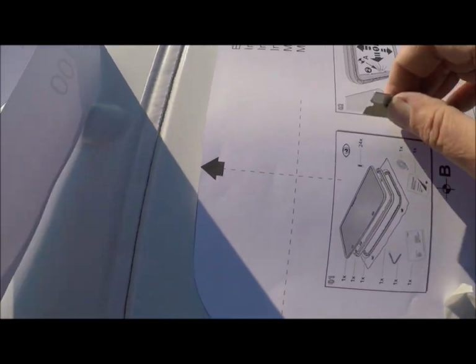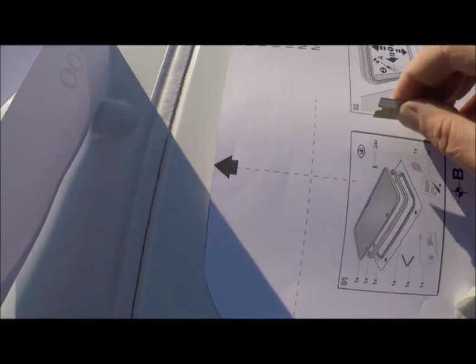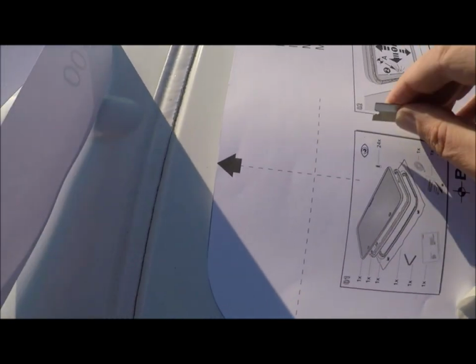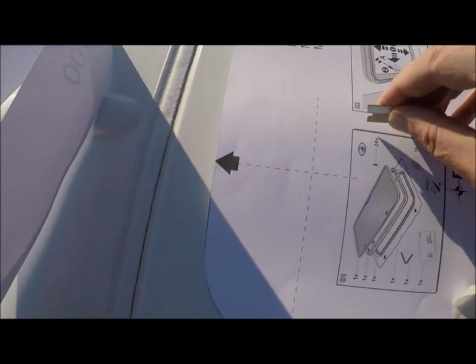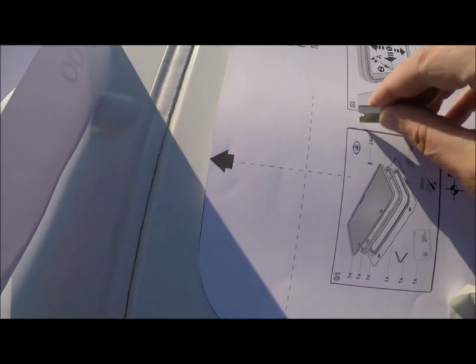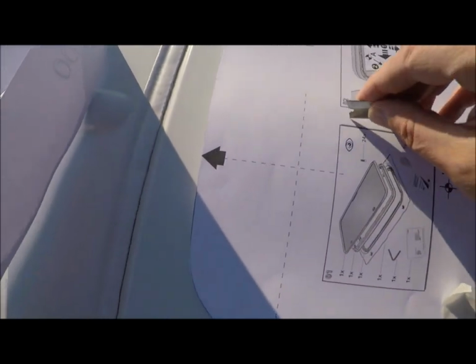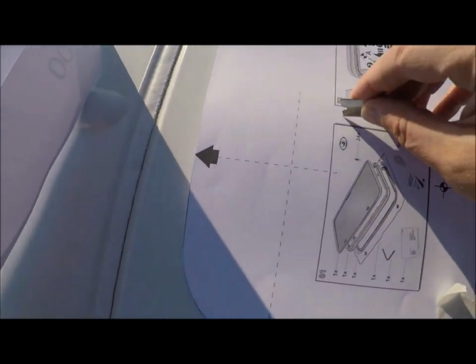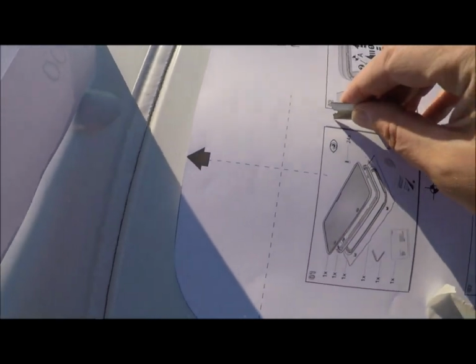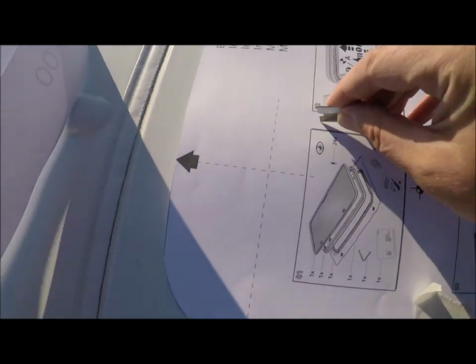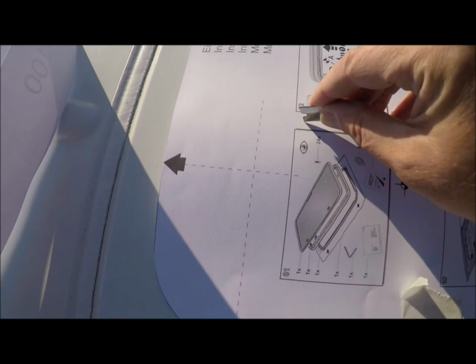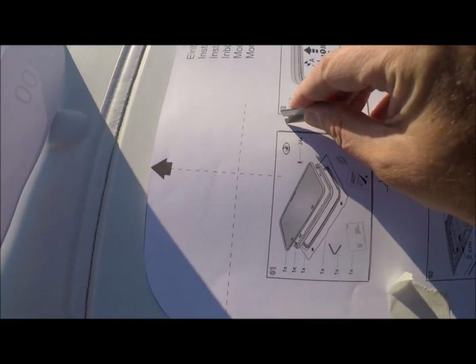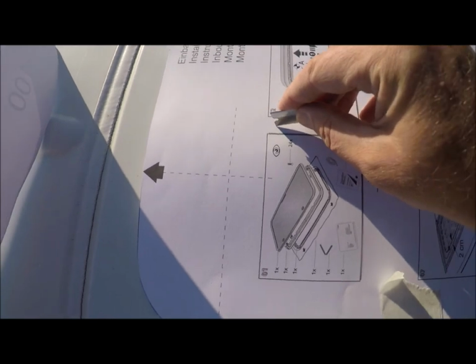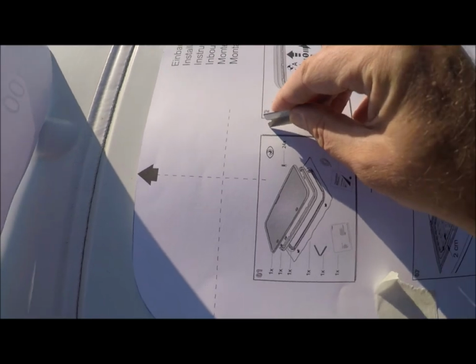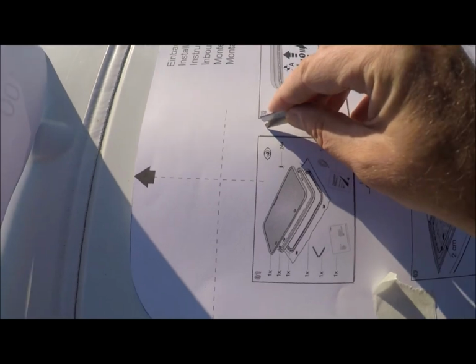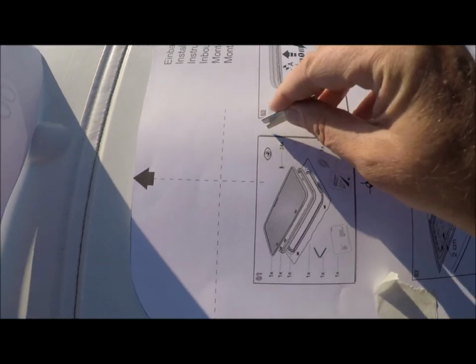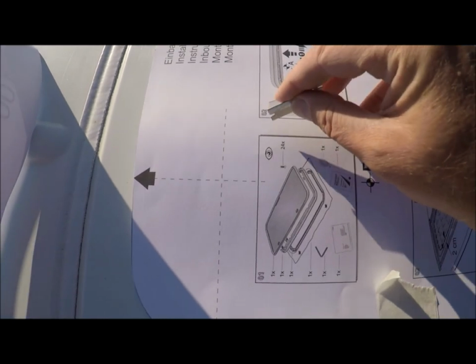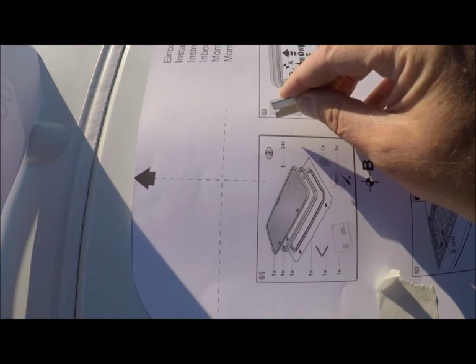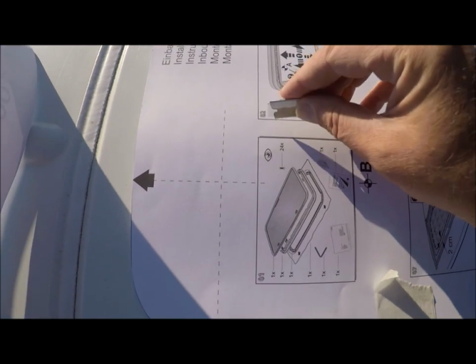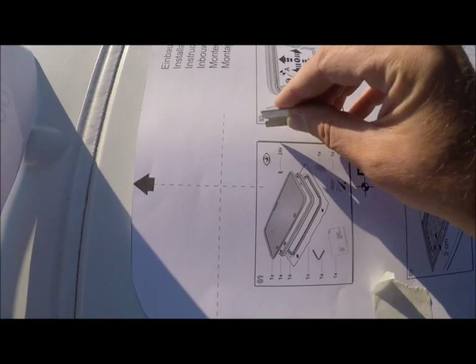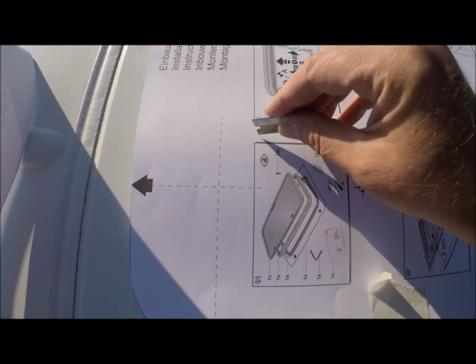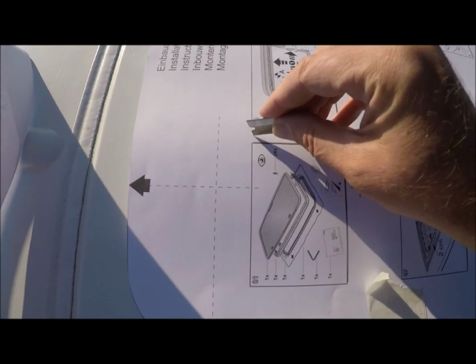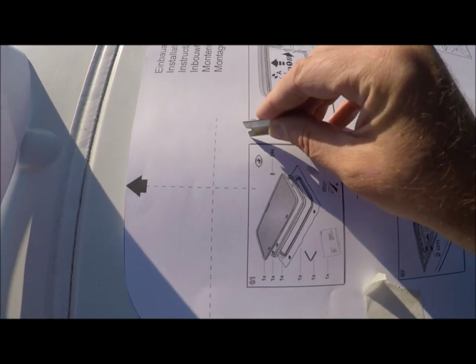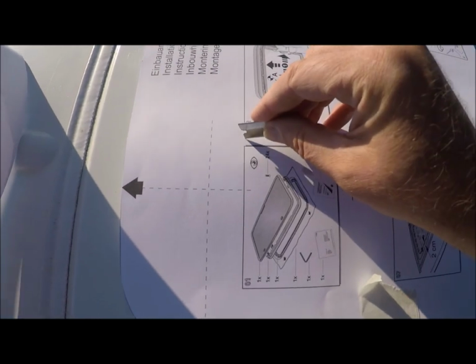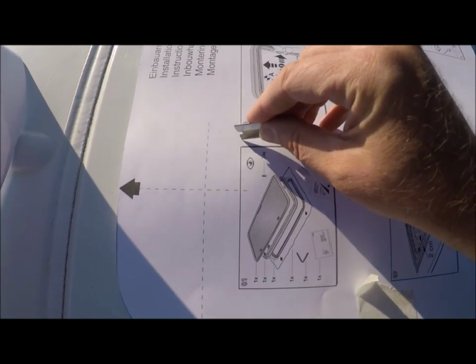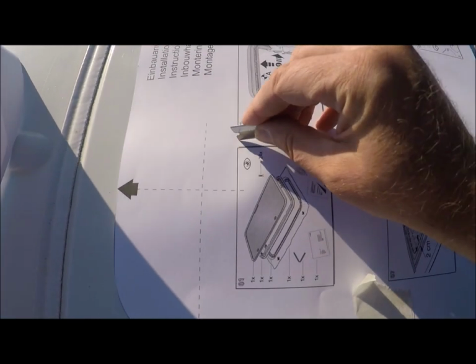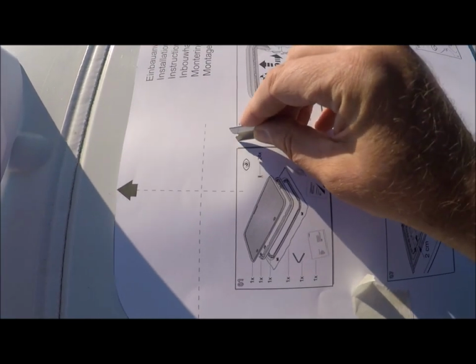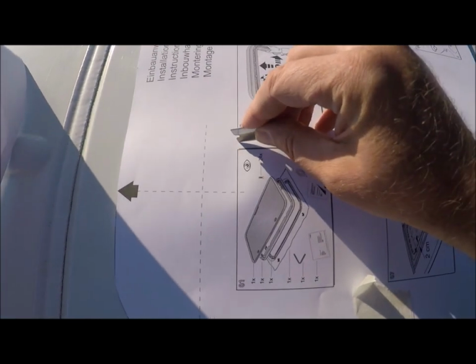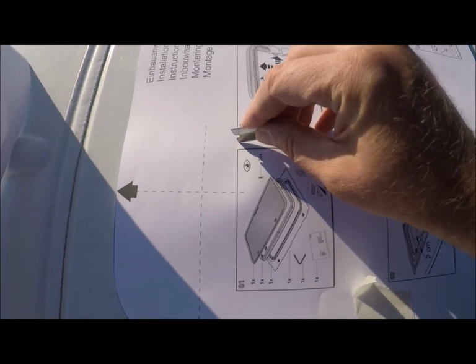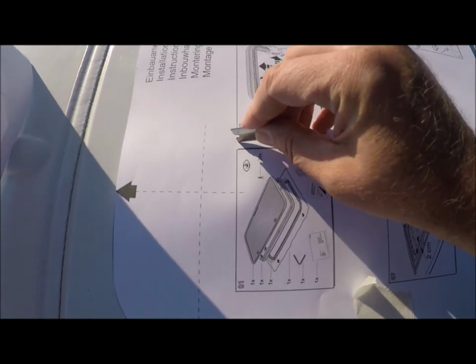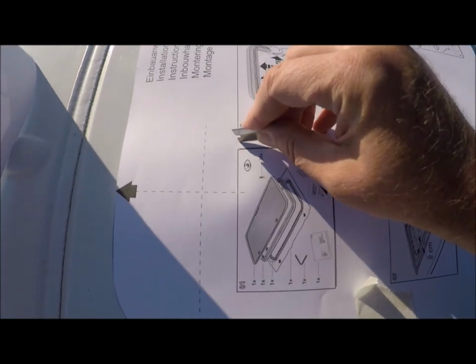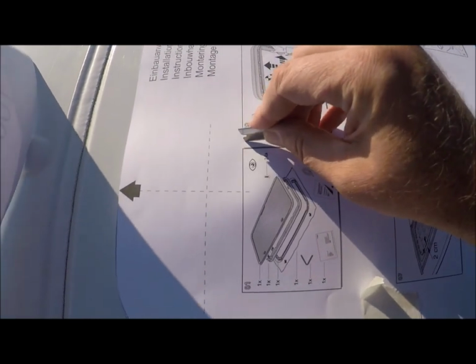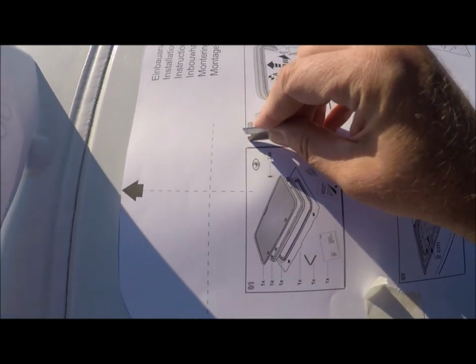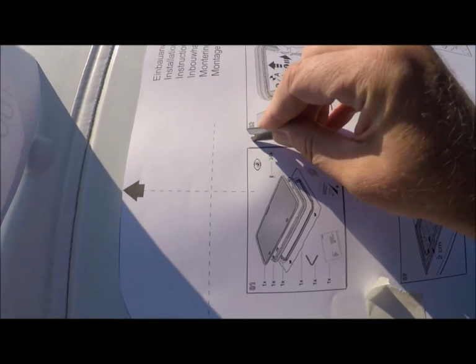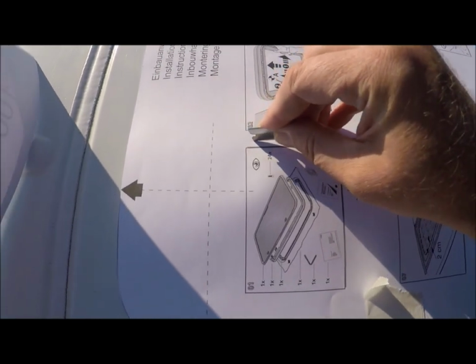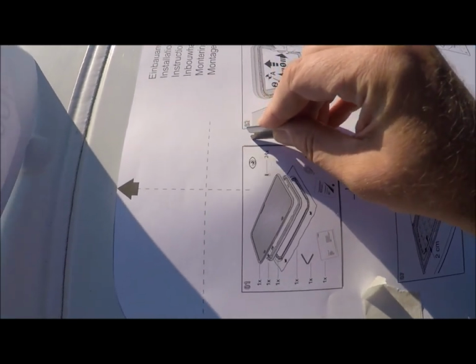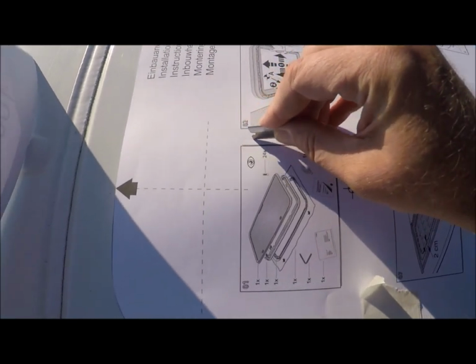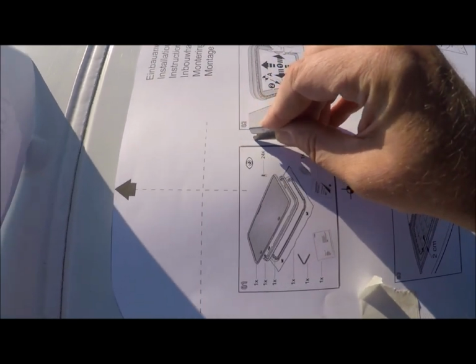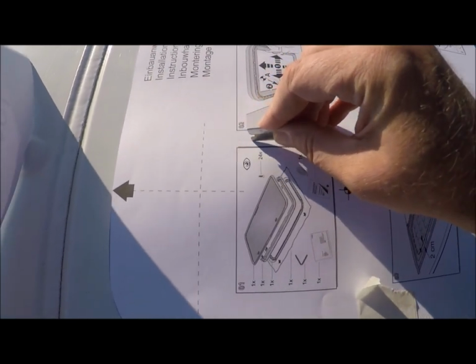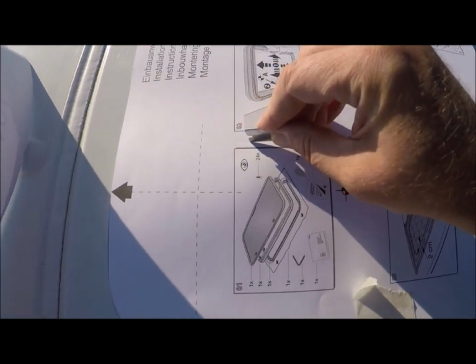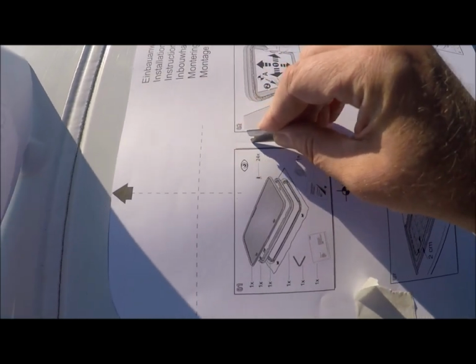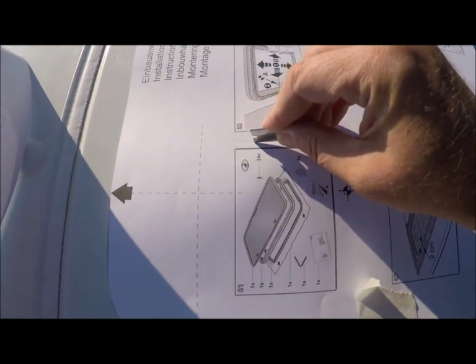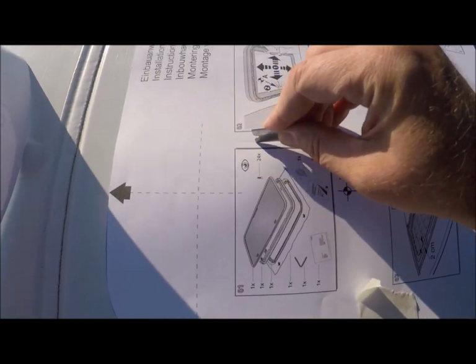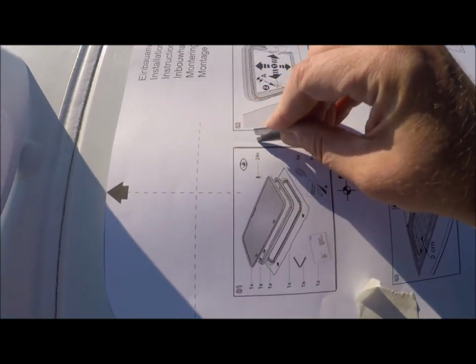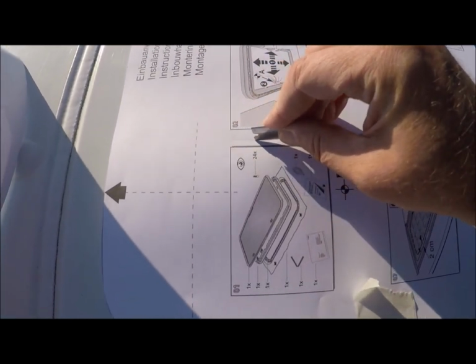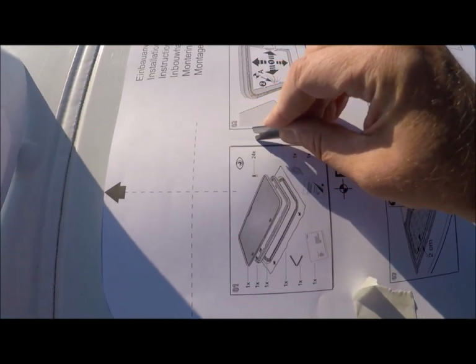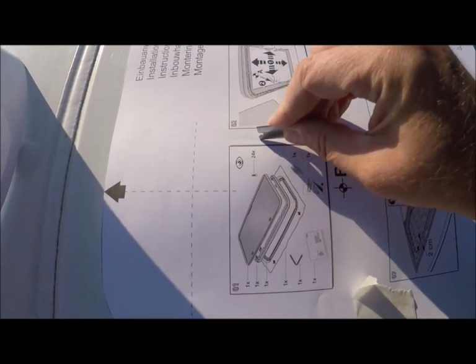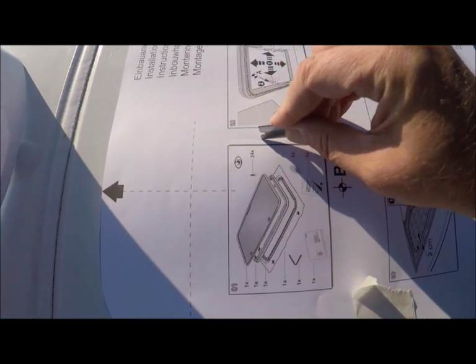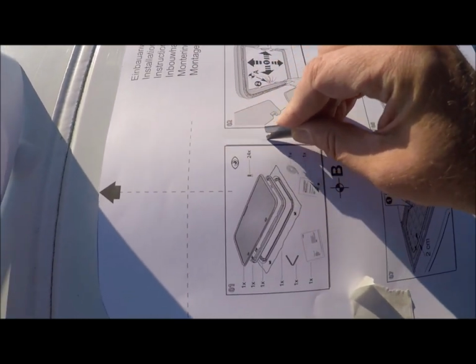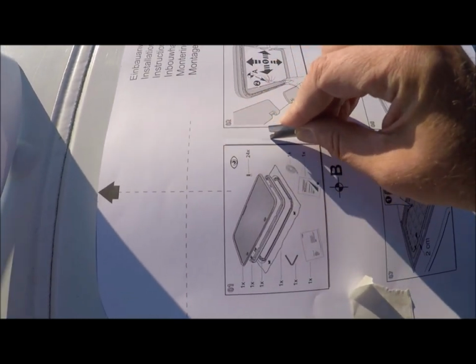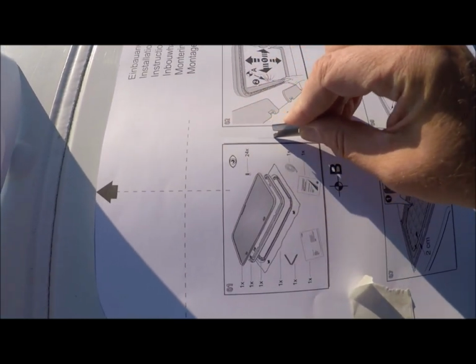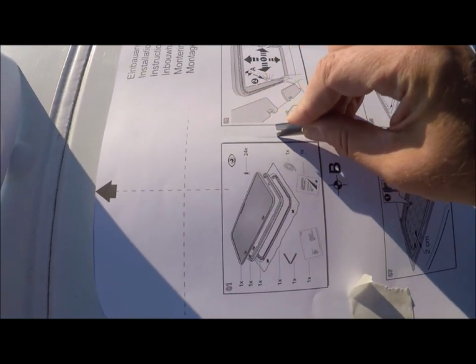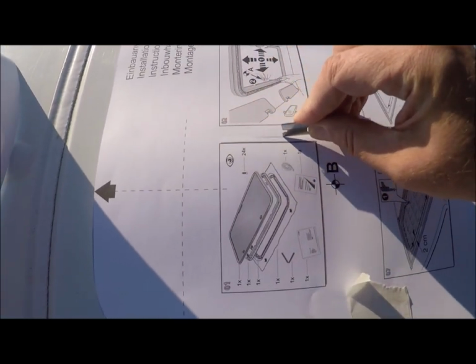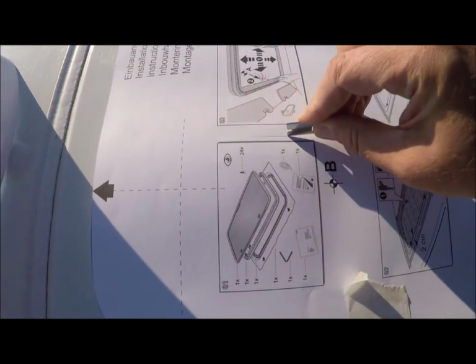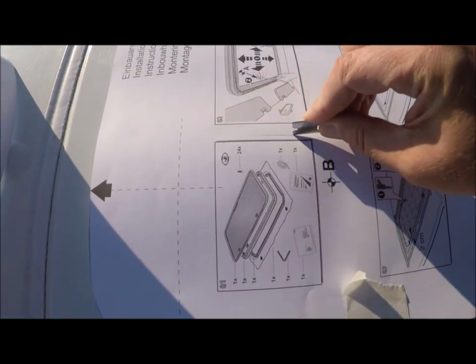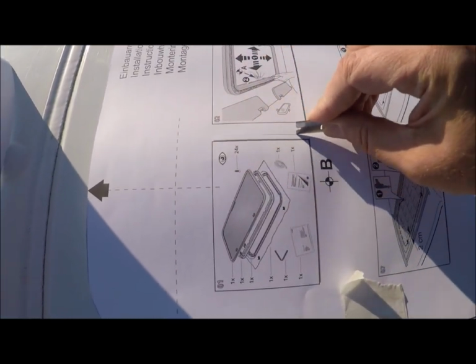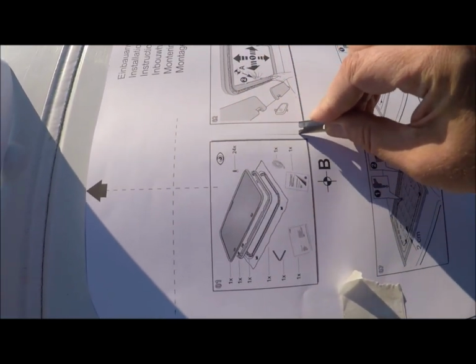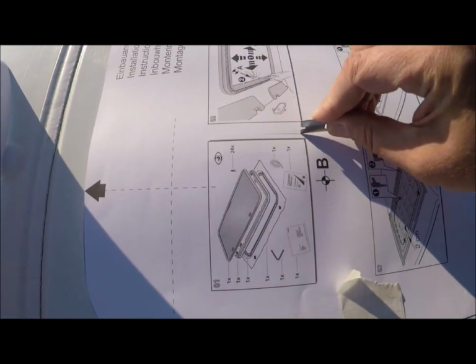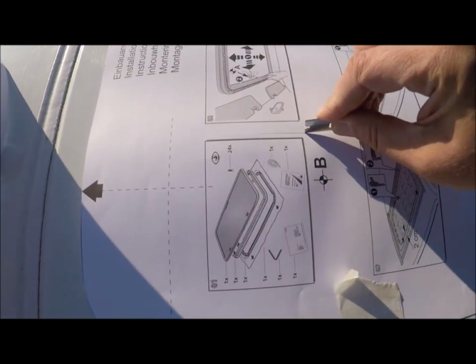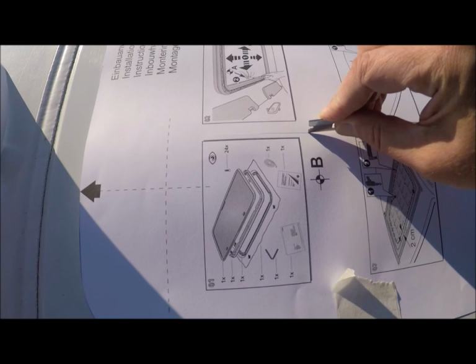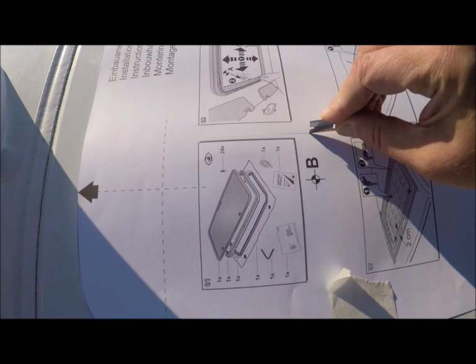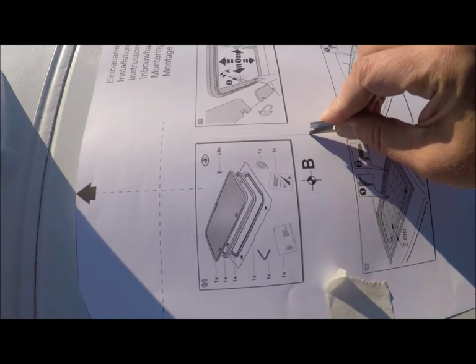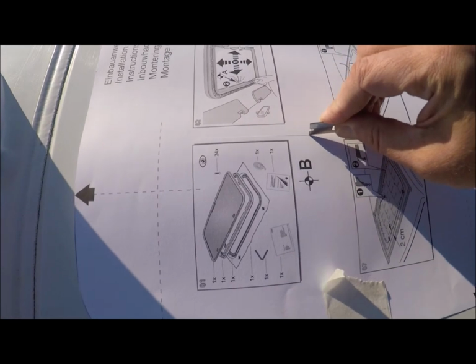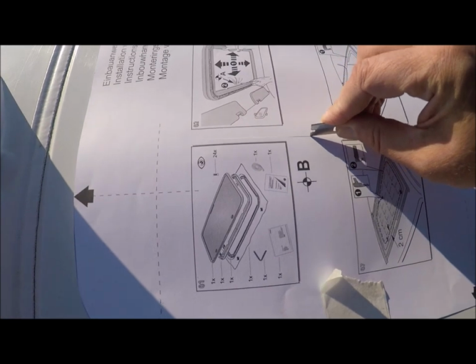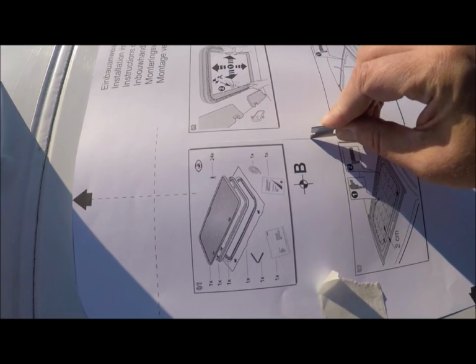To get around the ribs I'm going to feel where the rib is and cut a relief line in the template.